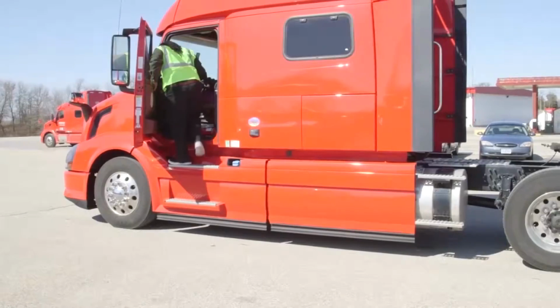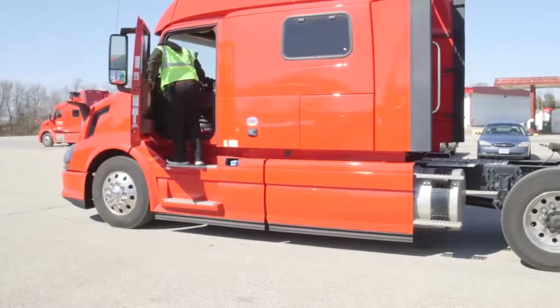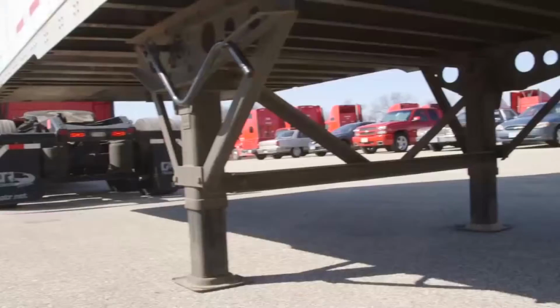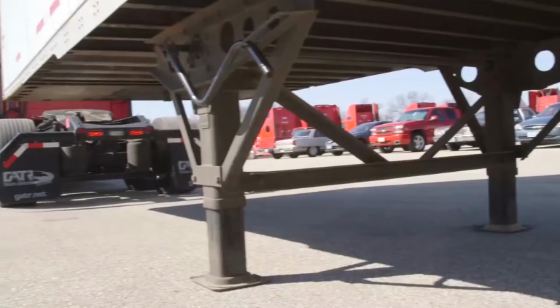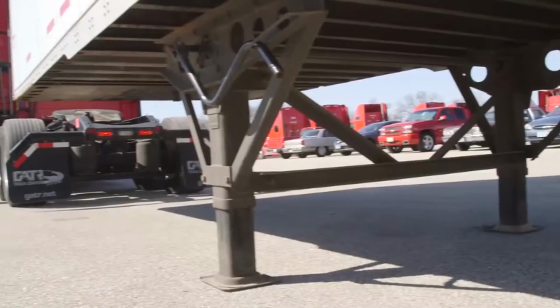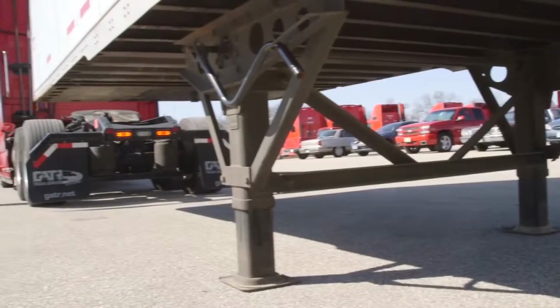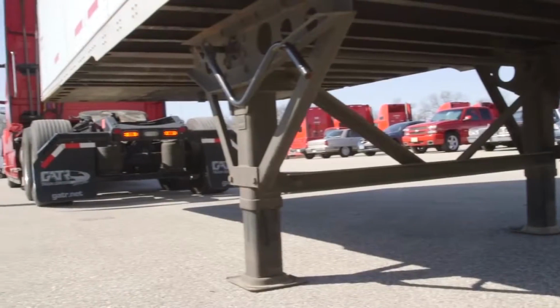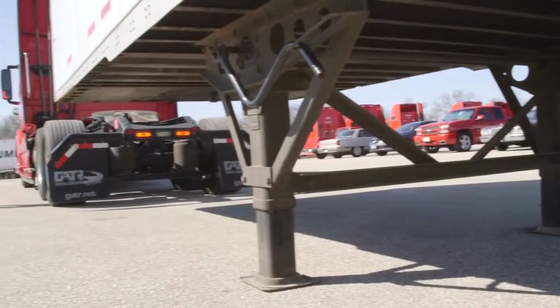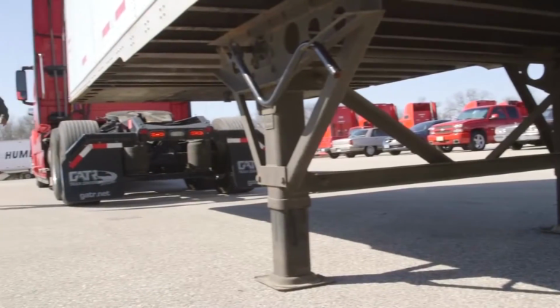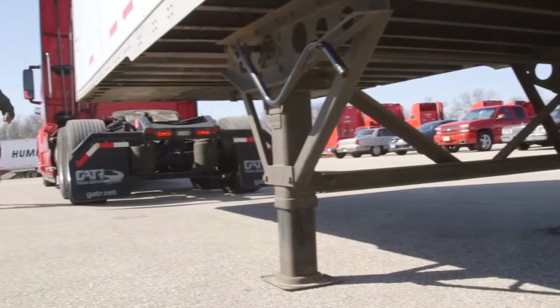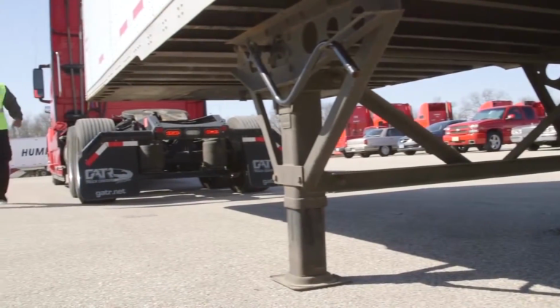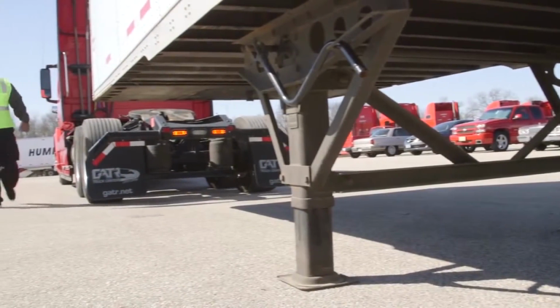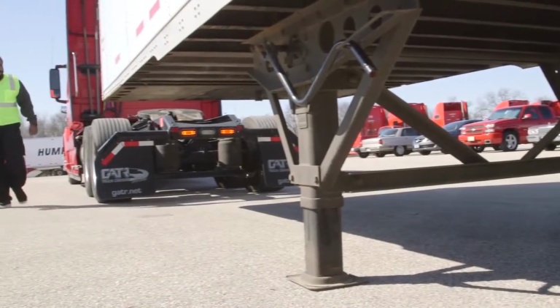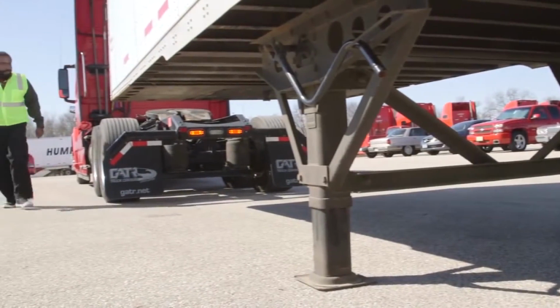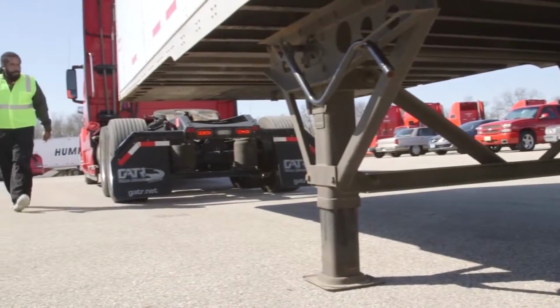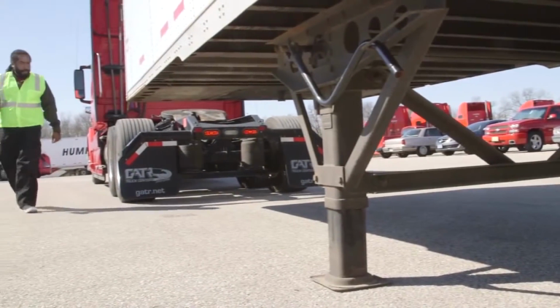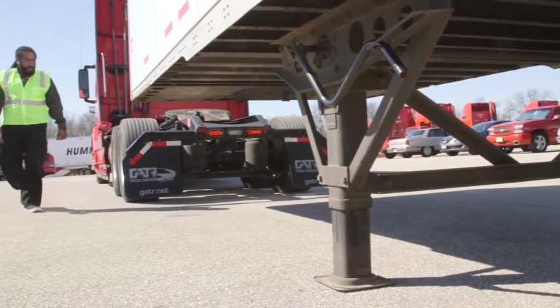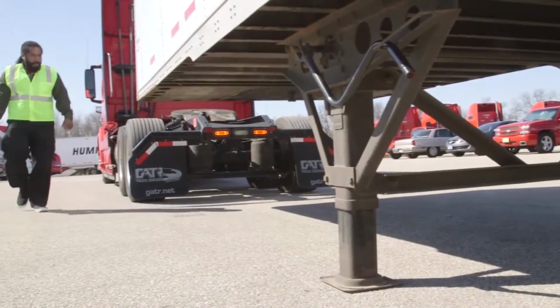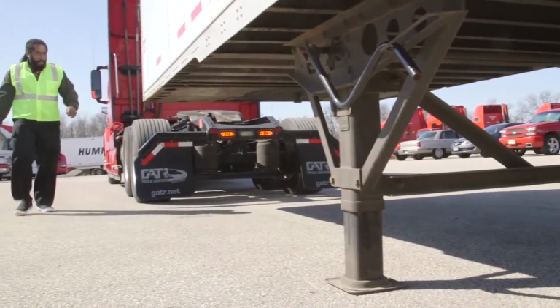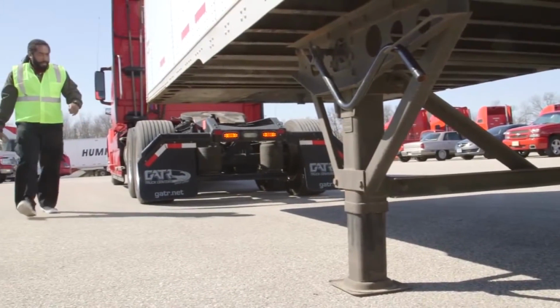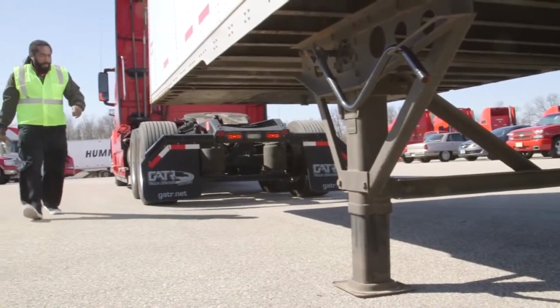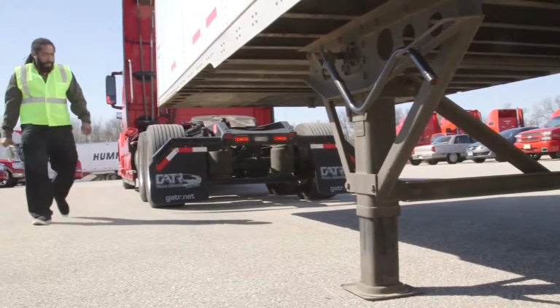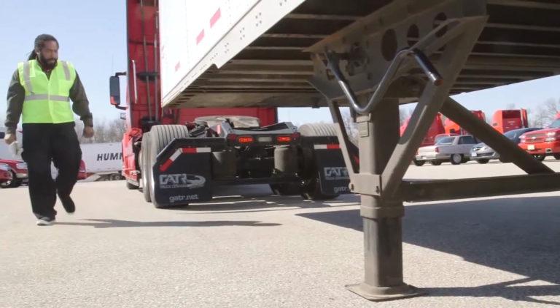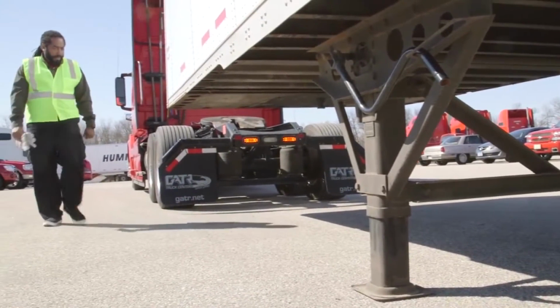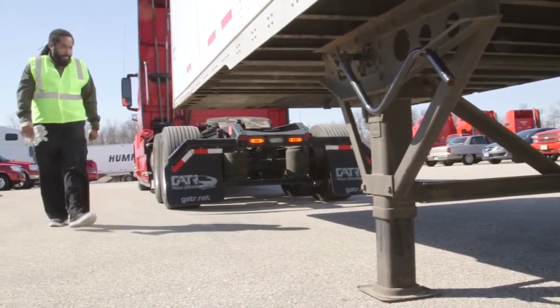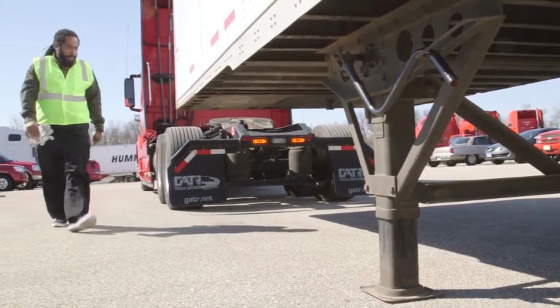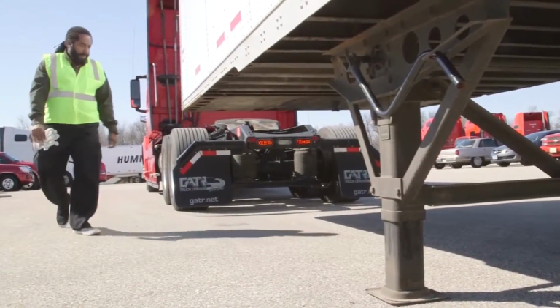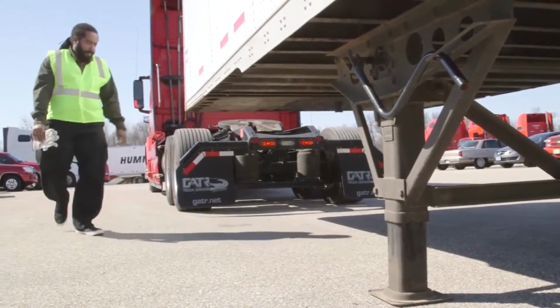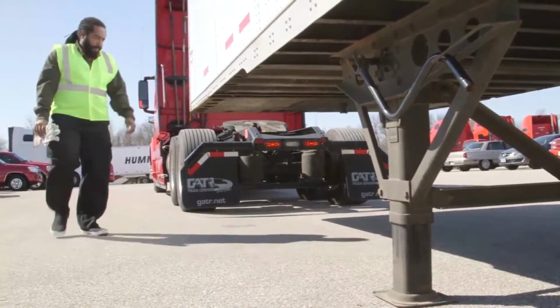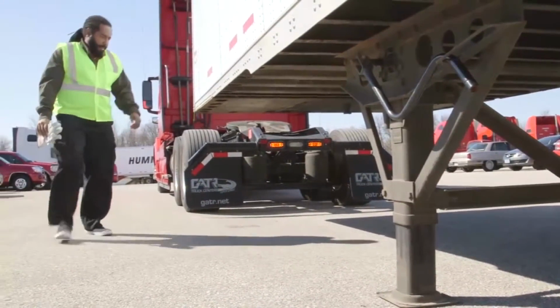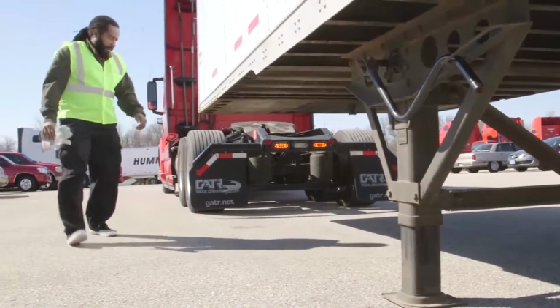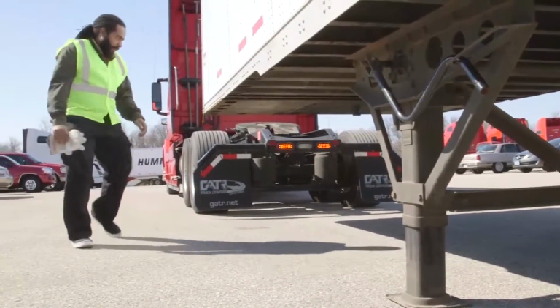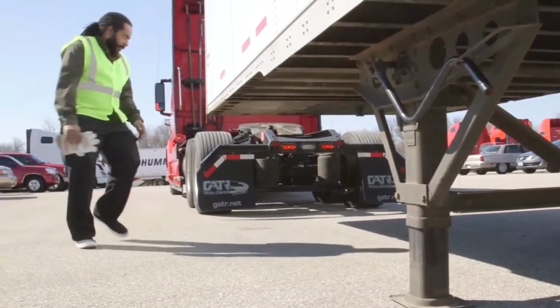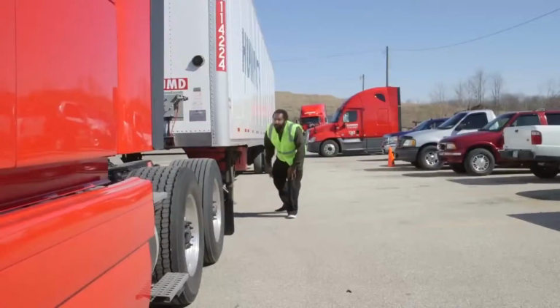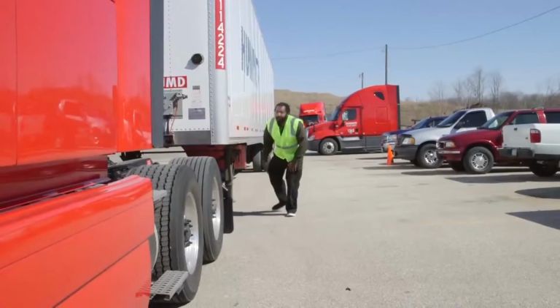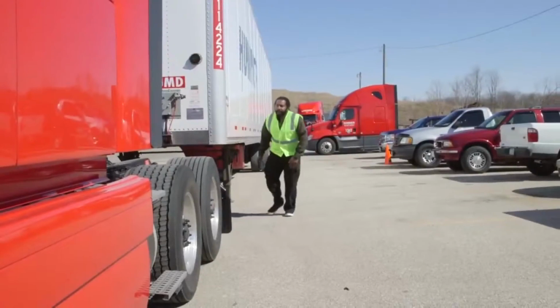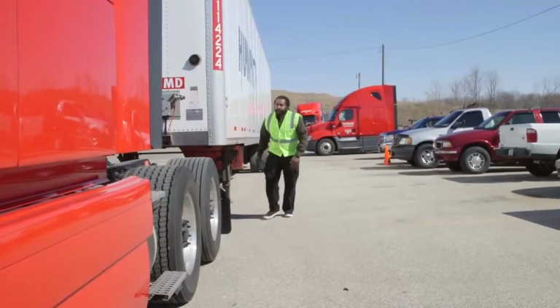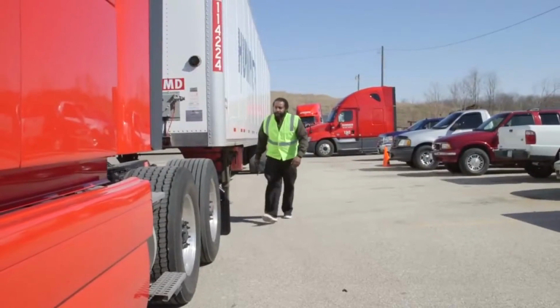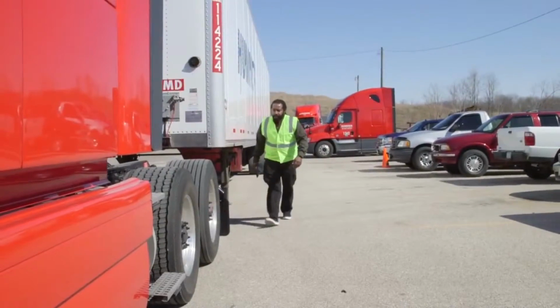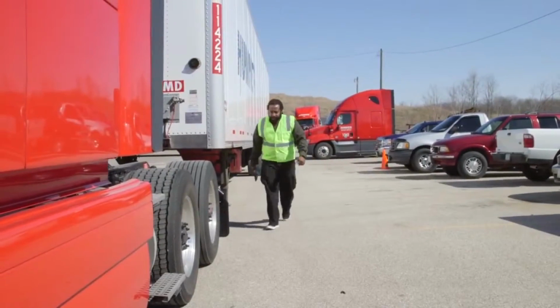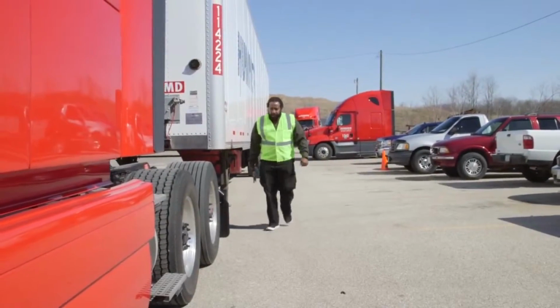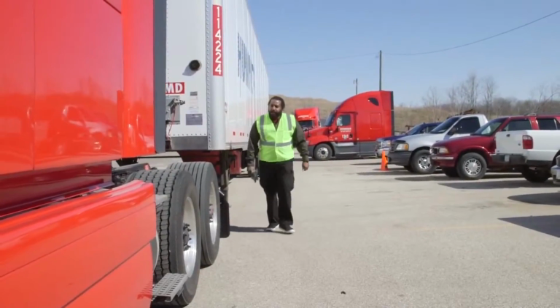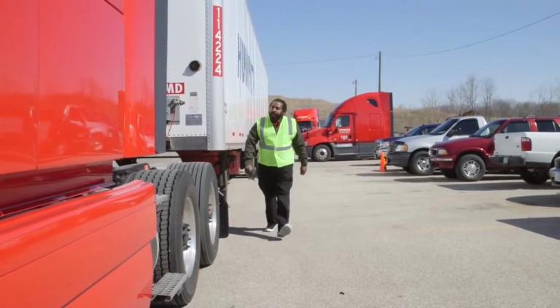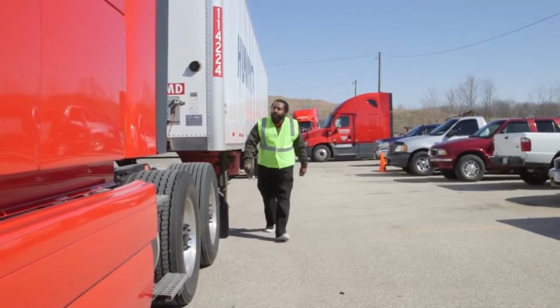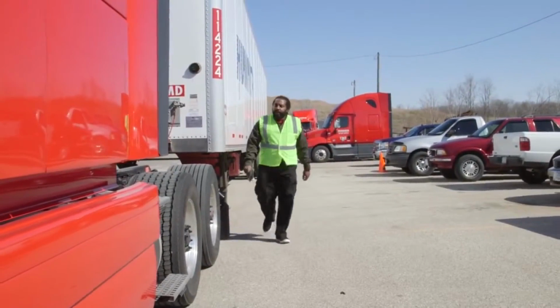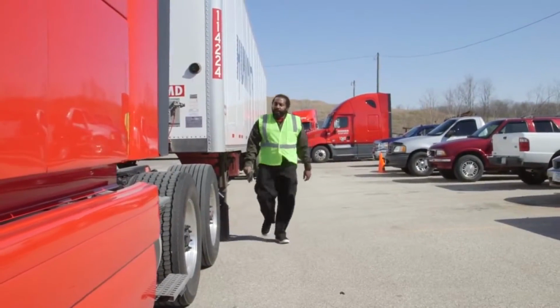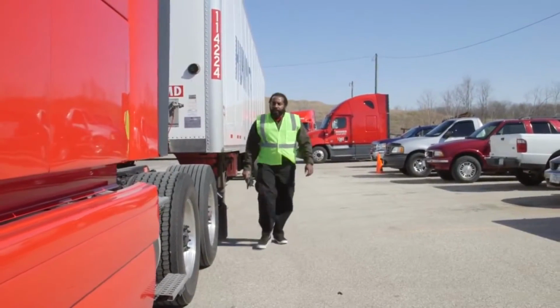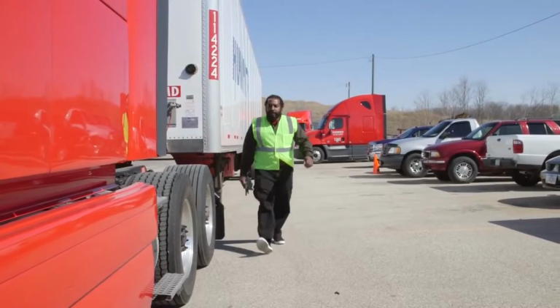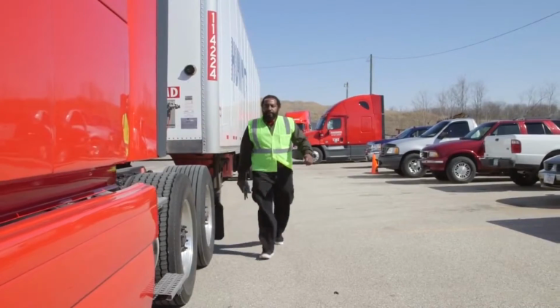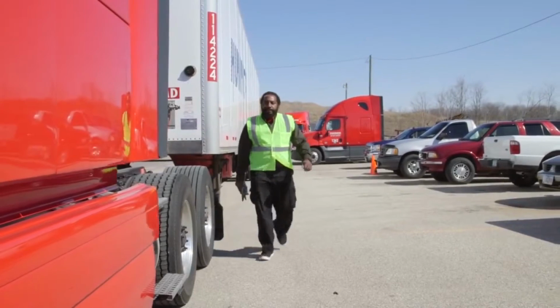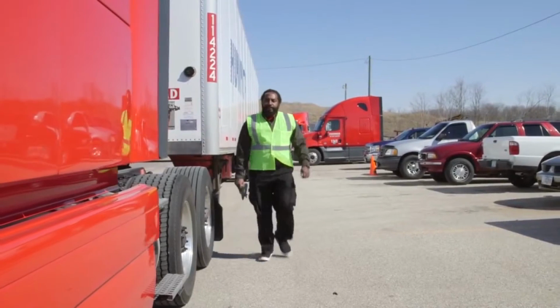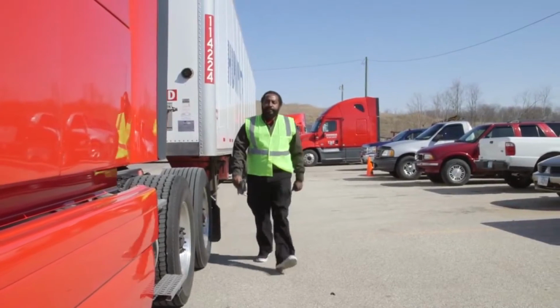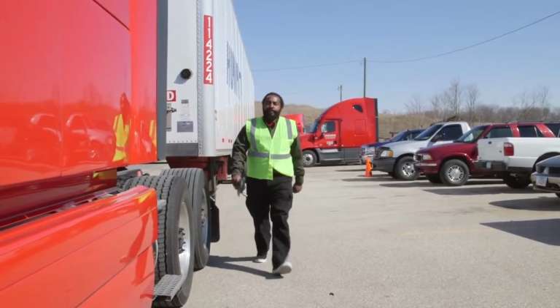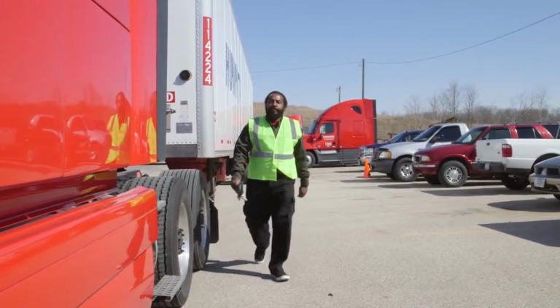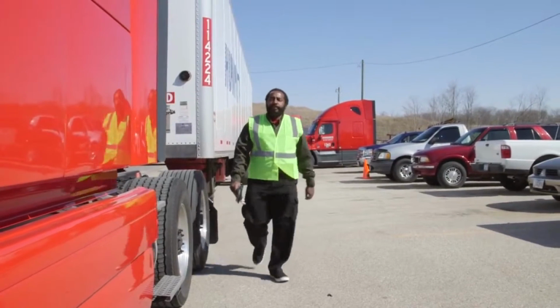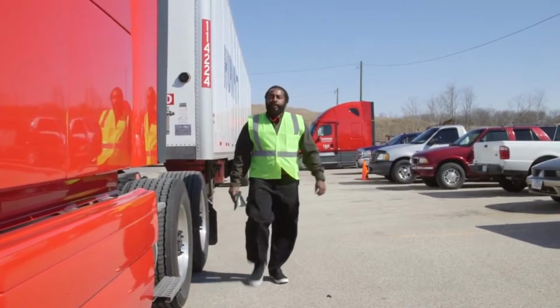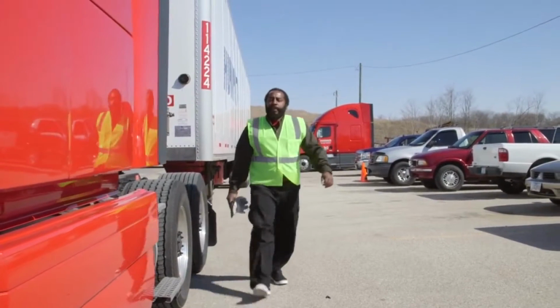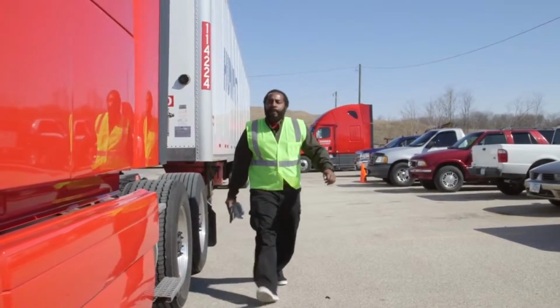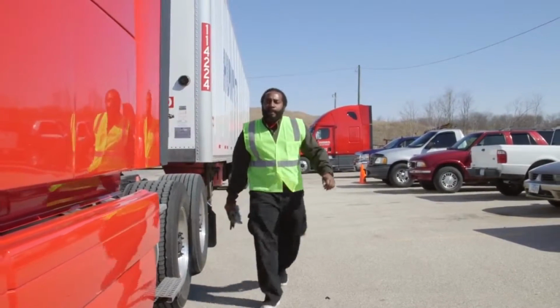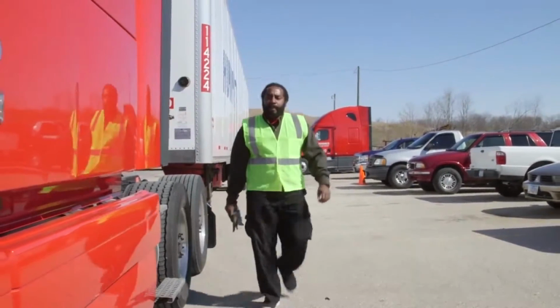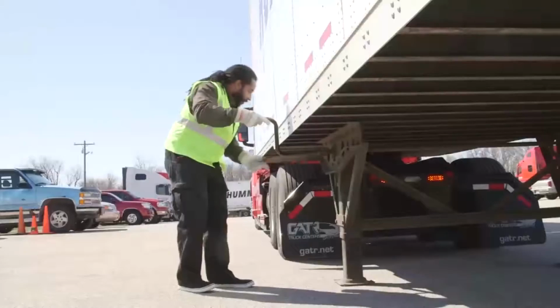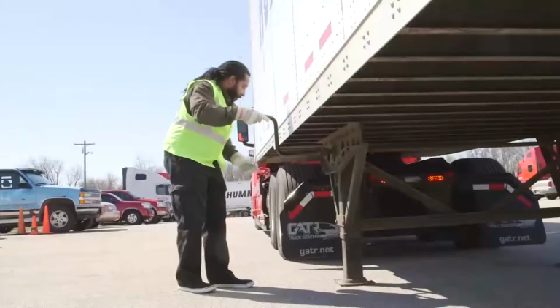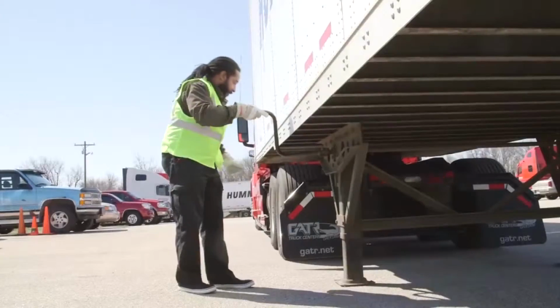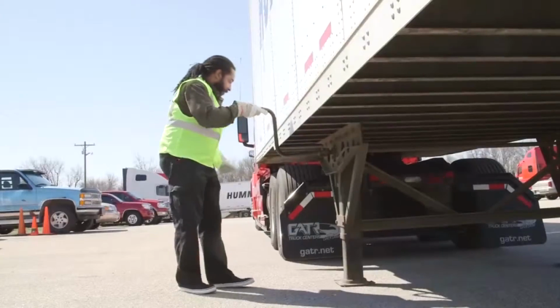Step four: it's time to get out and look again. Why do we get out and look? It's the best way to ensure the trailer isn't dropped too high.